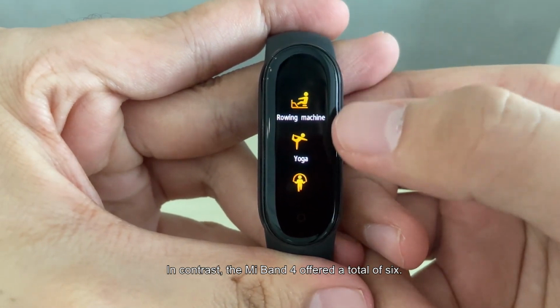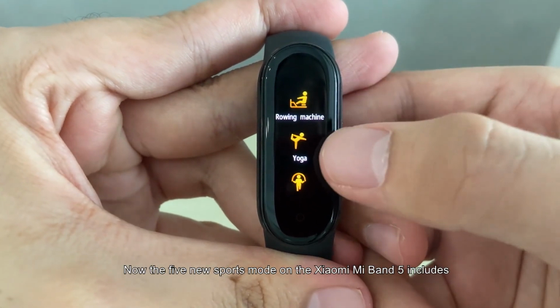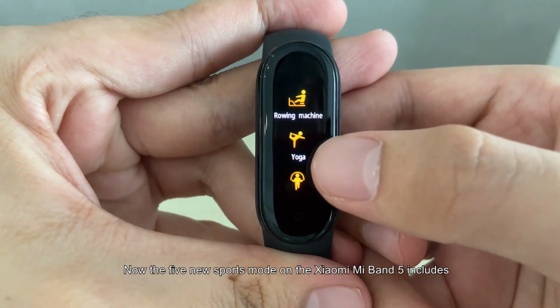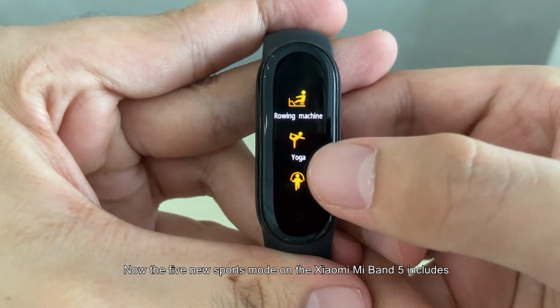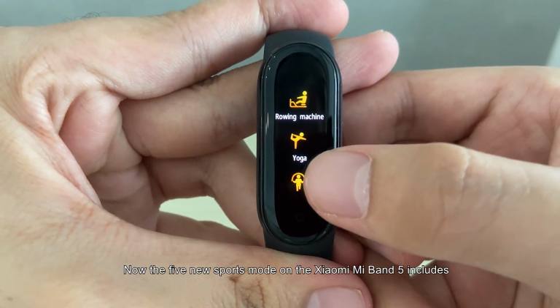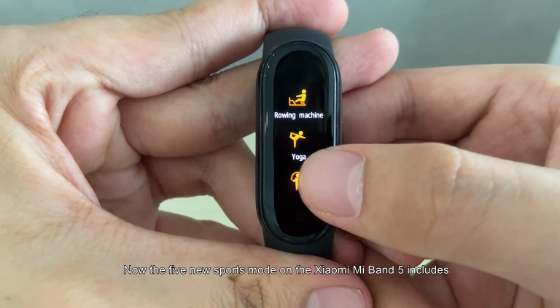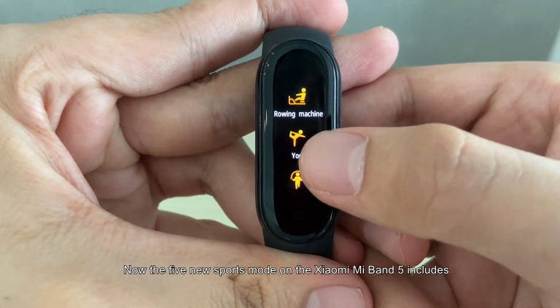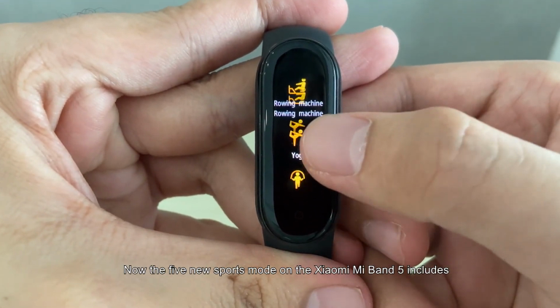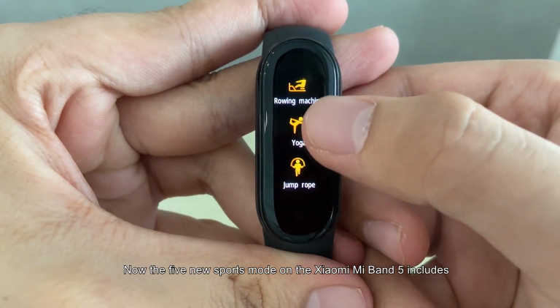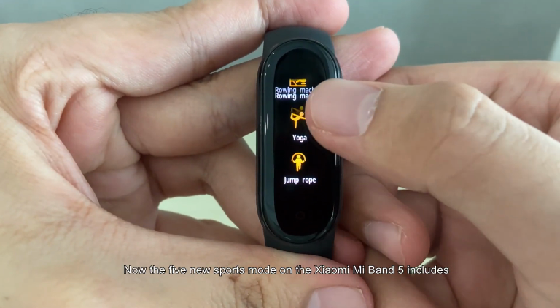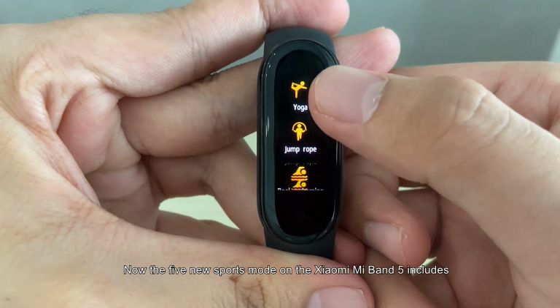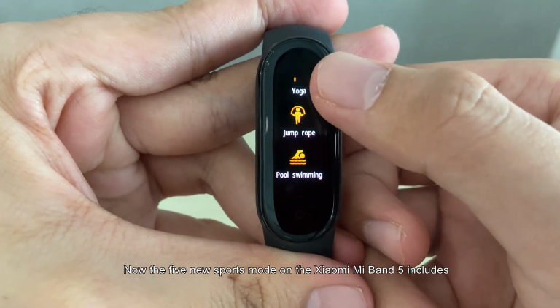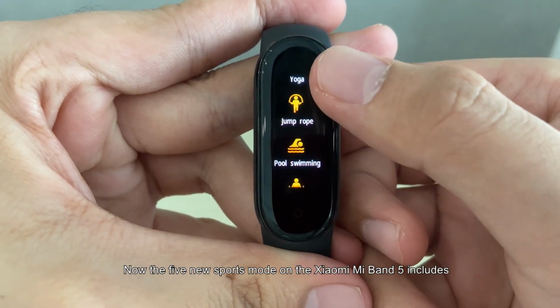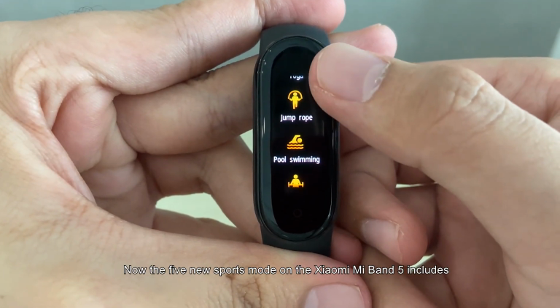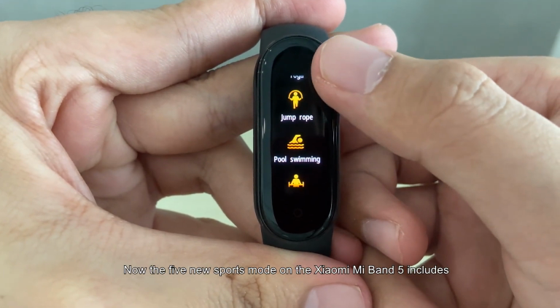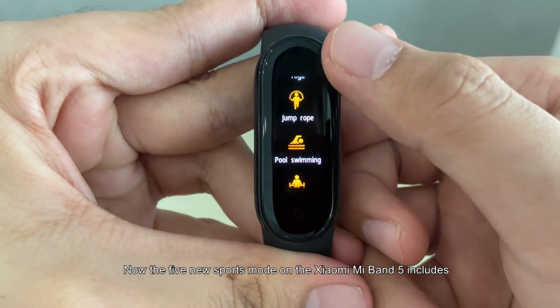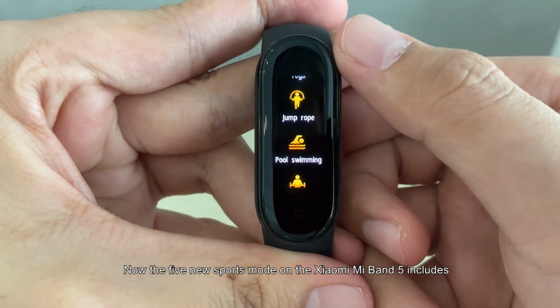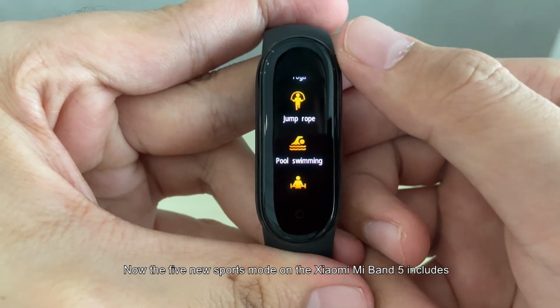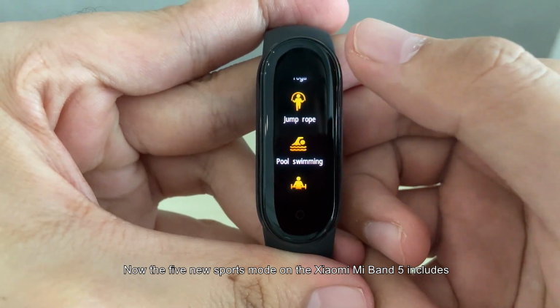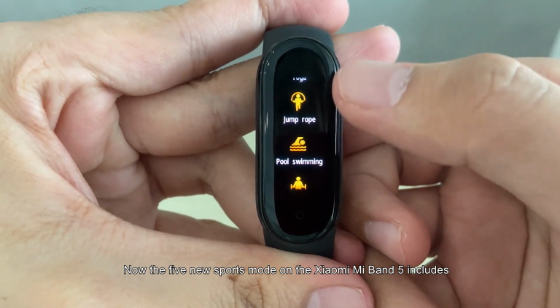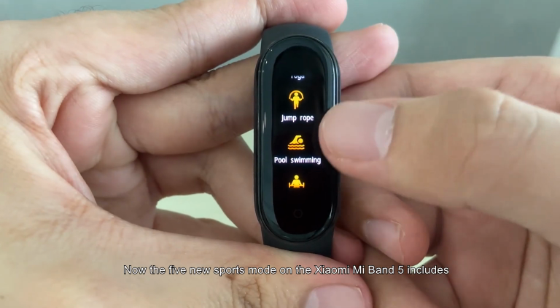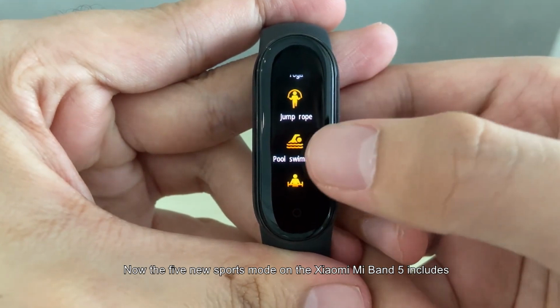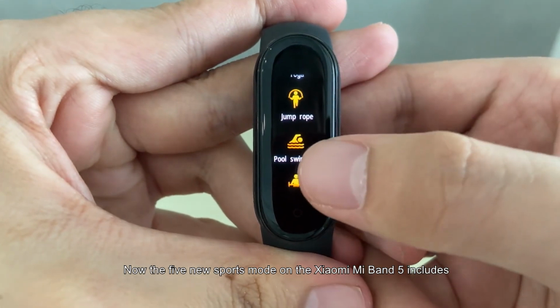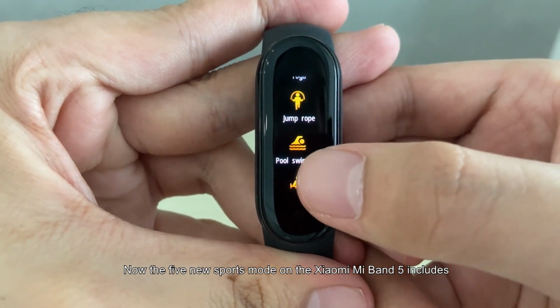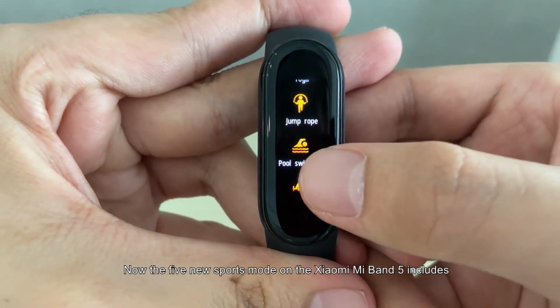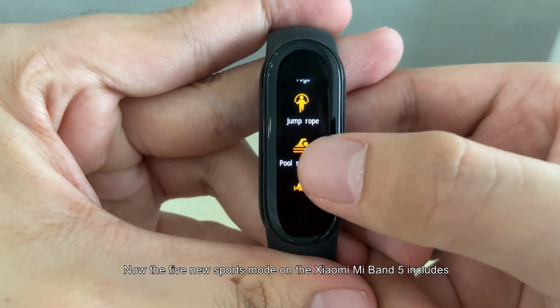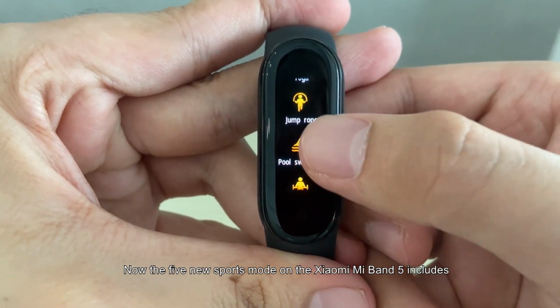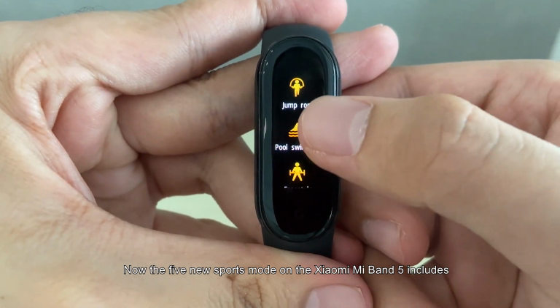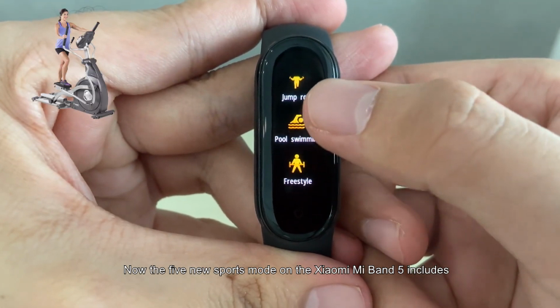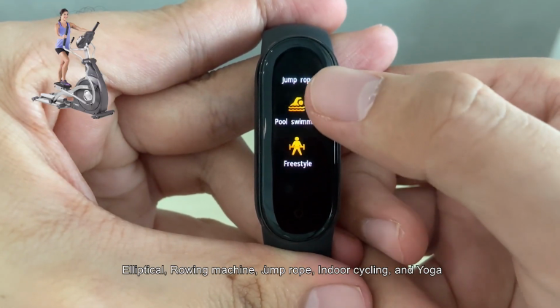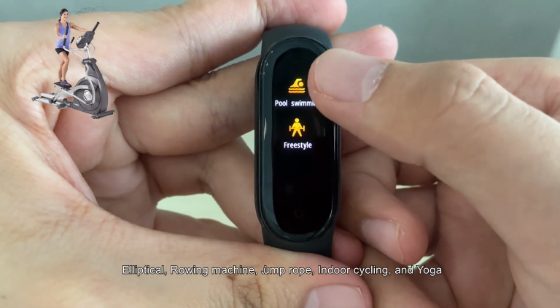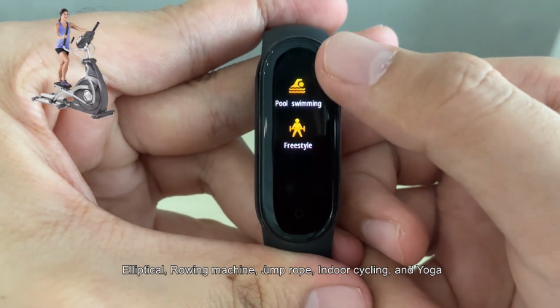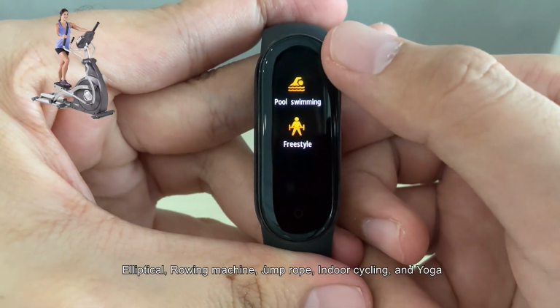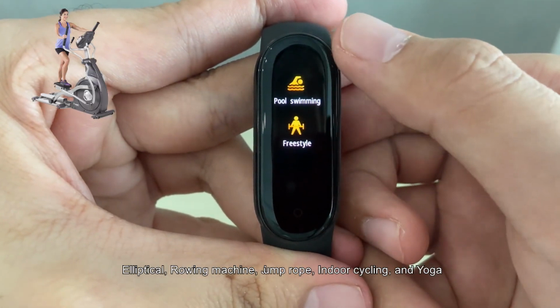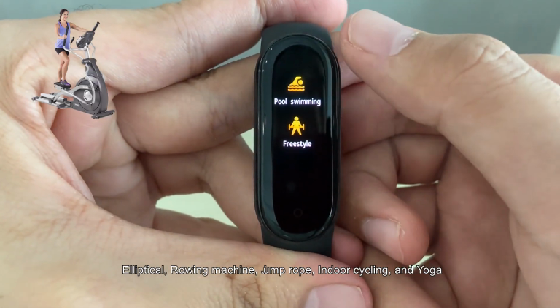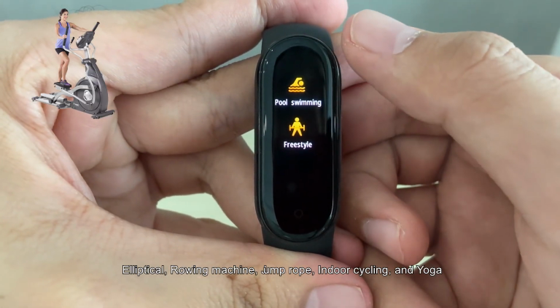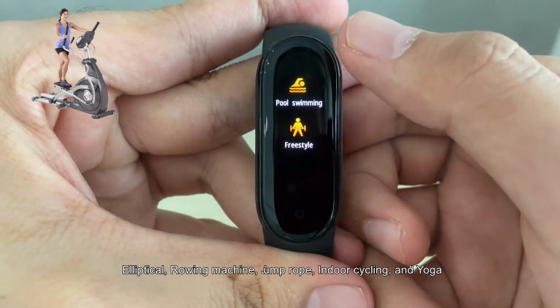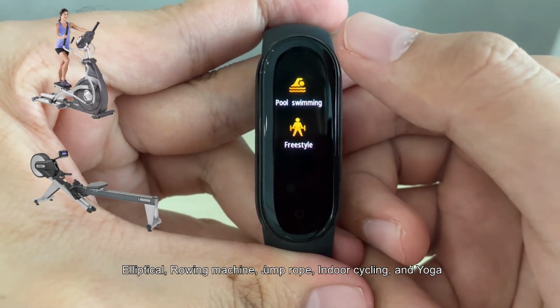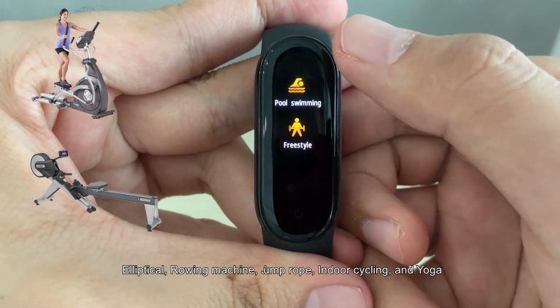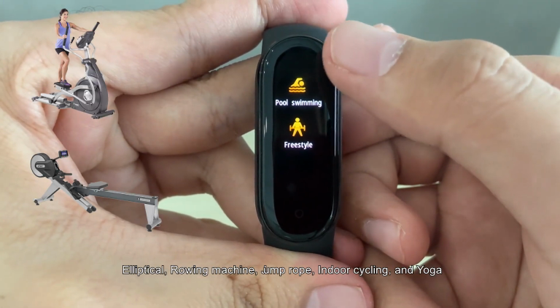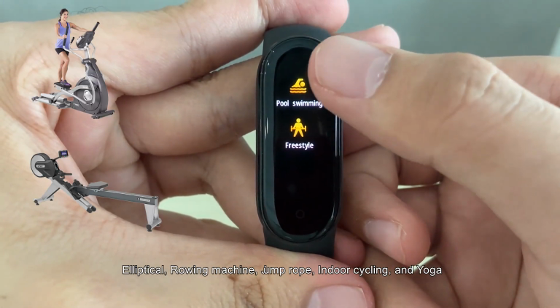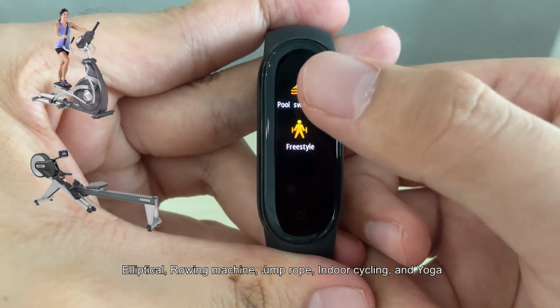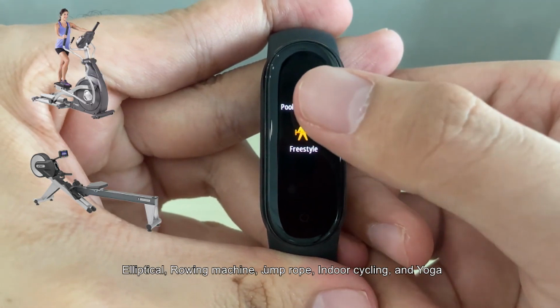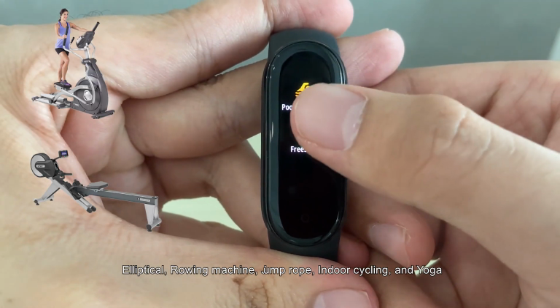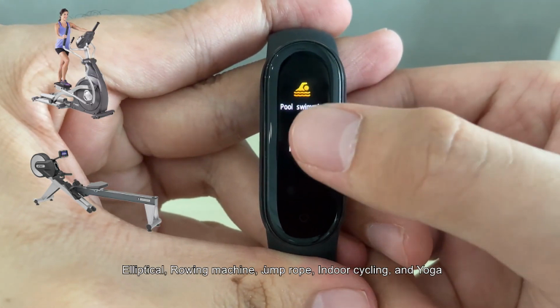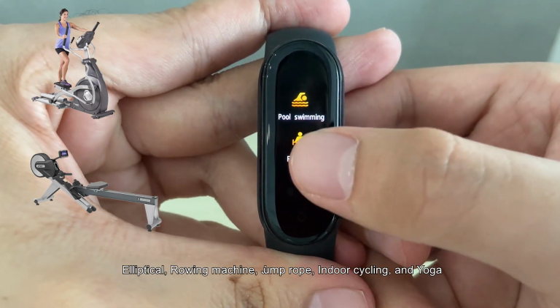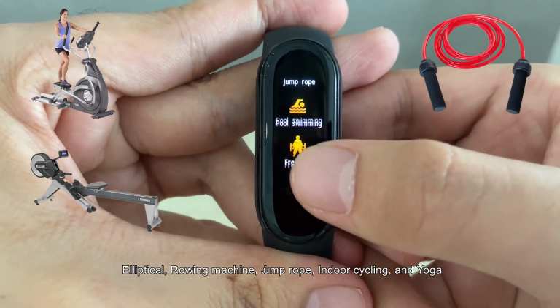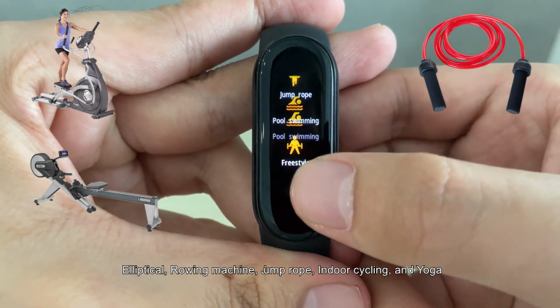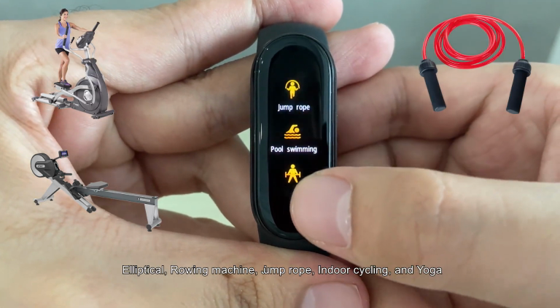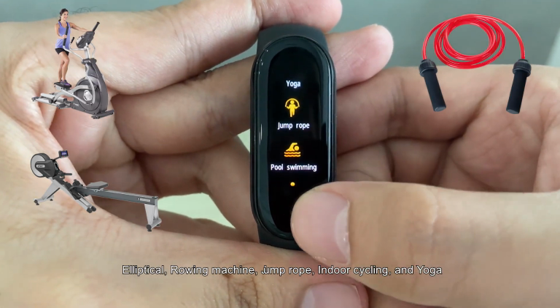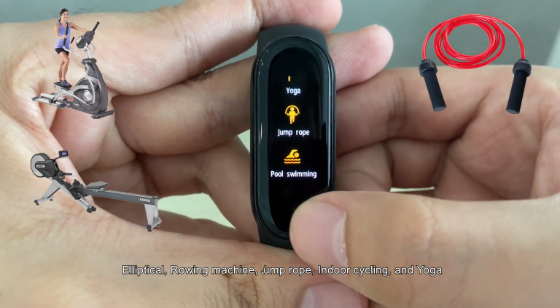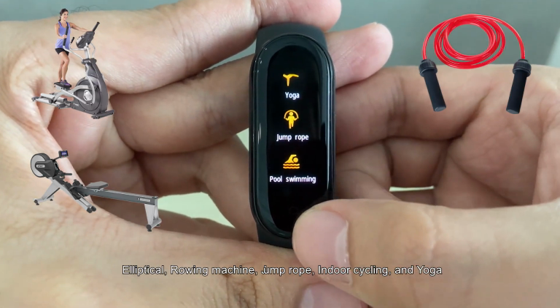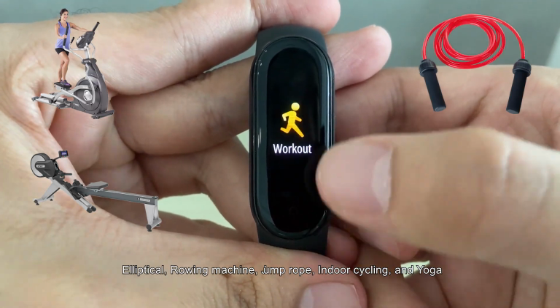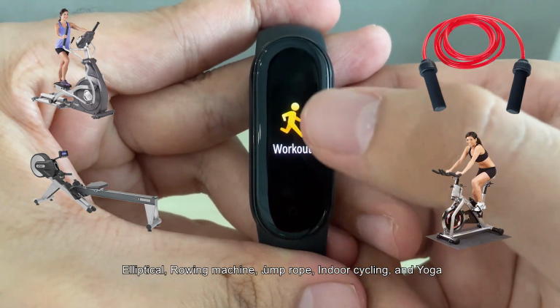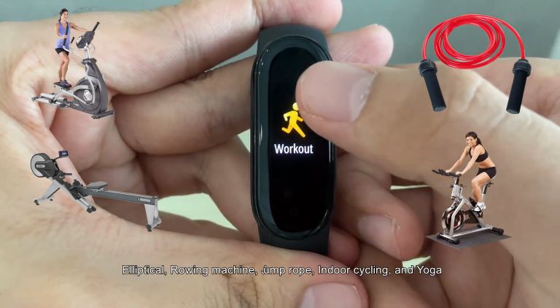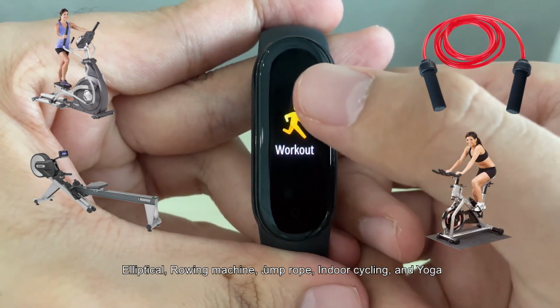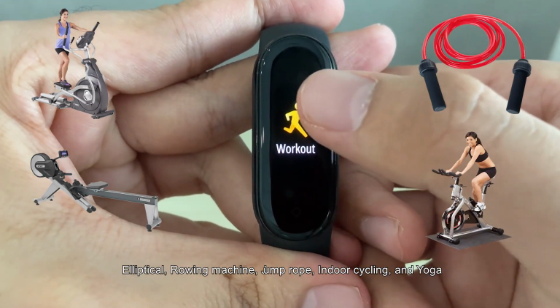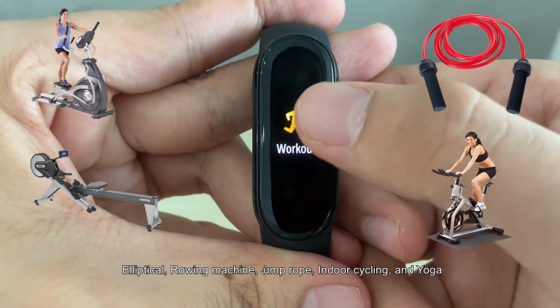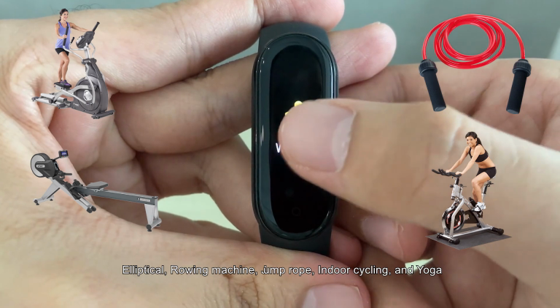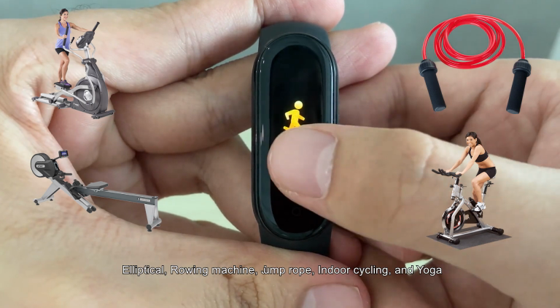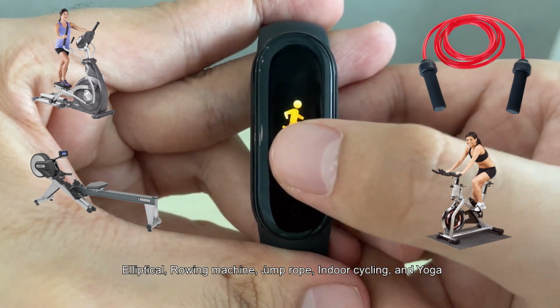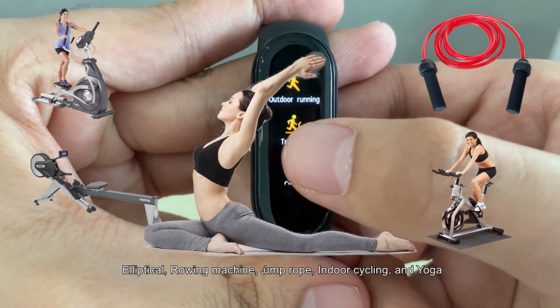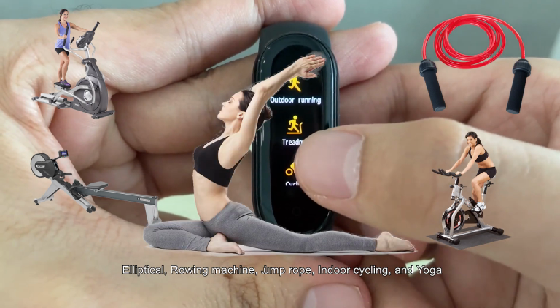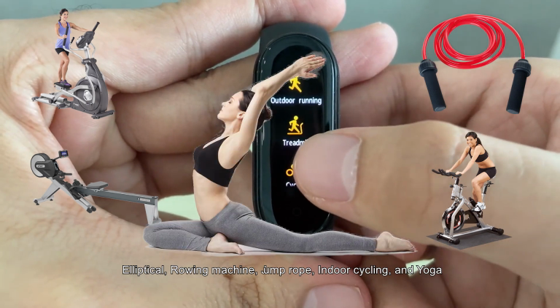The 5 new sports modes on the Xiaomi Mi Band 5 include elliptical, rowing machine, jump rope, indoor cycling, and yoga.